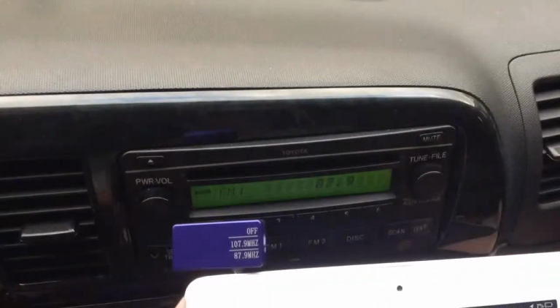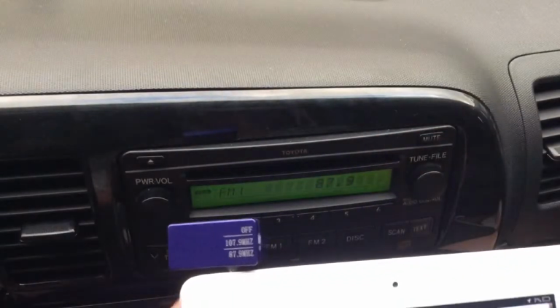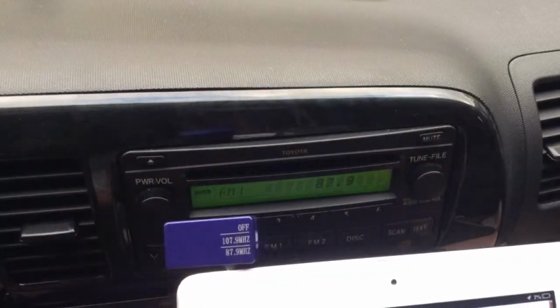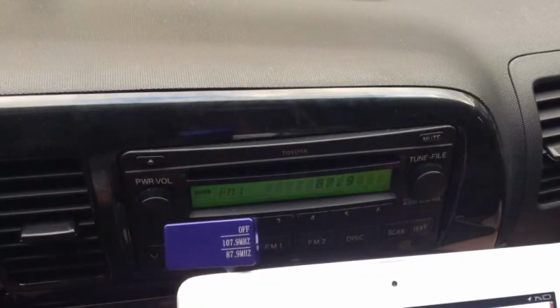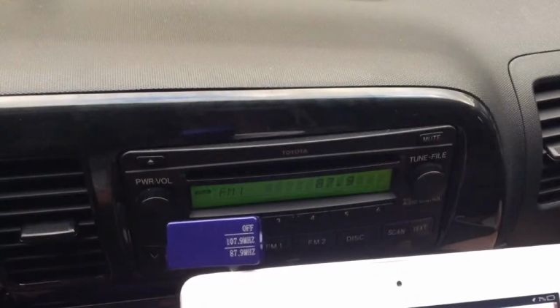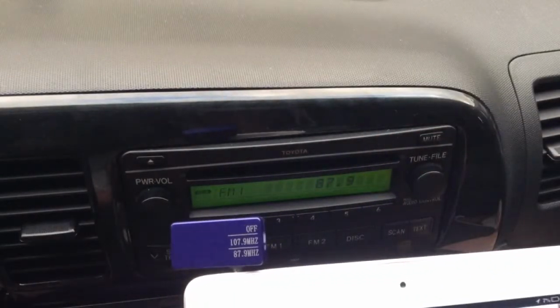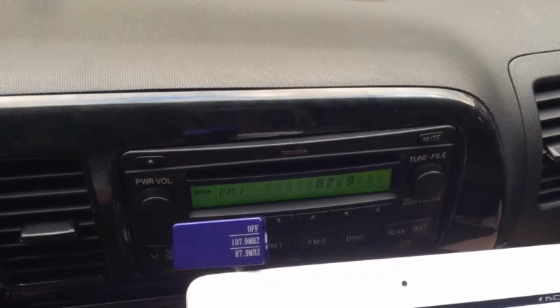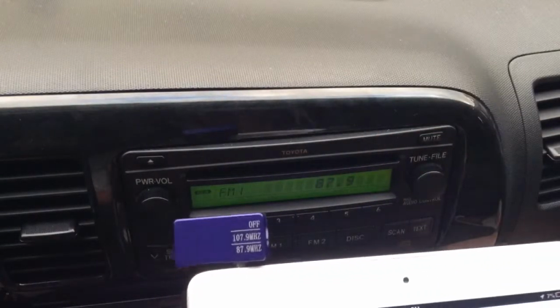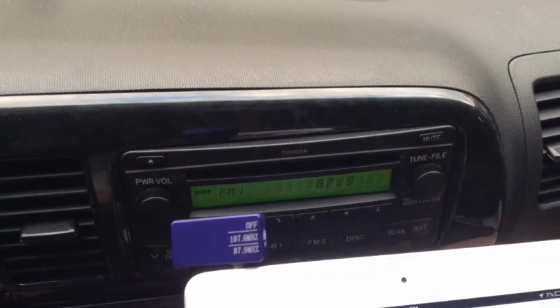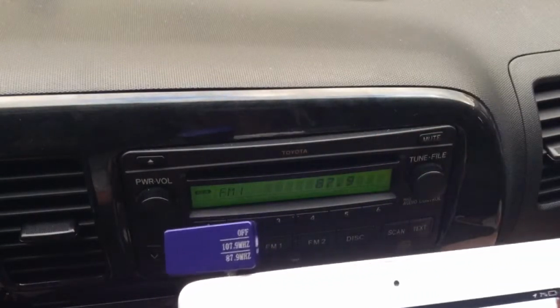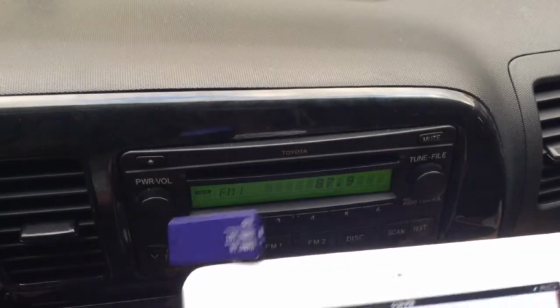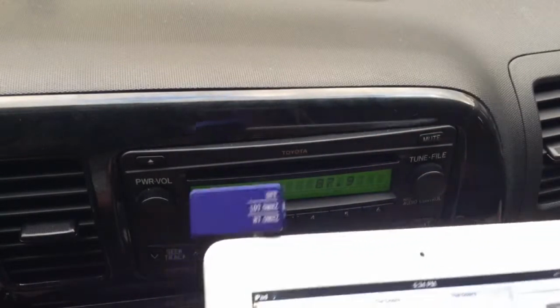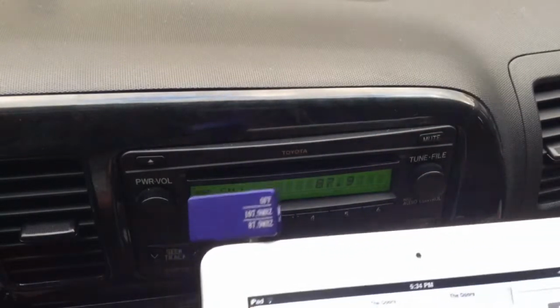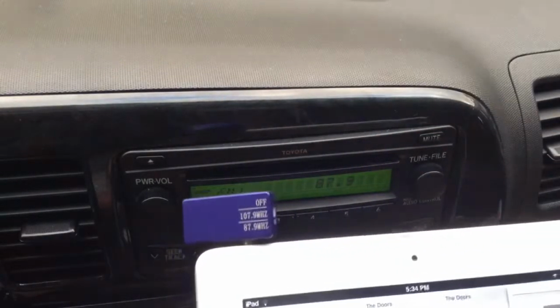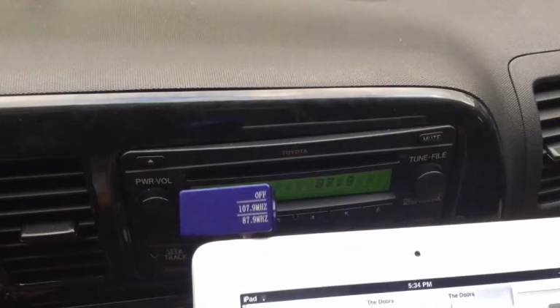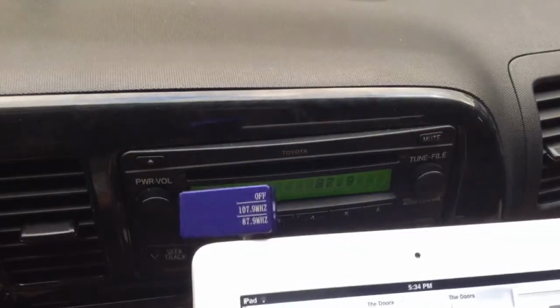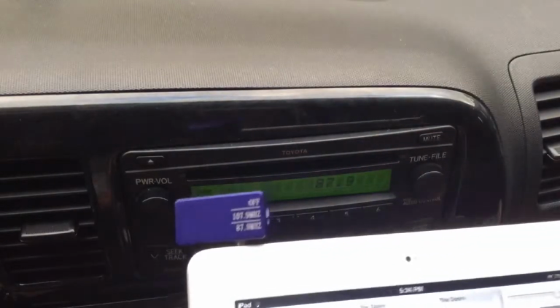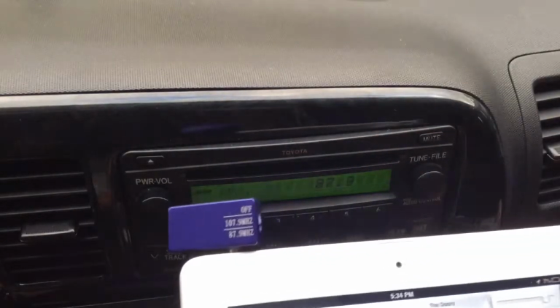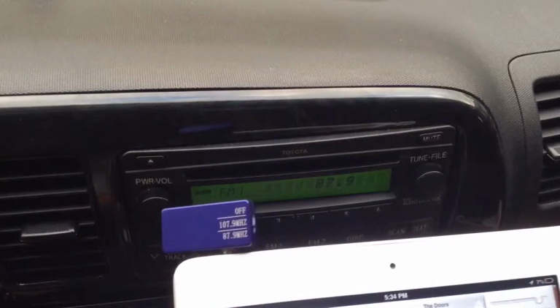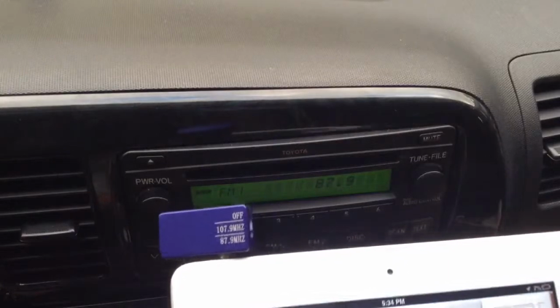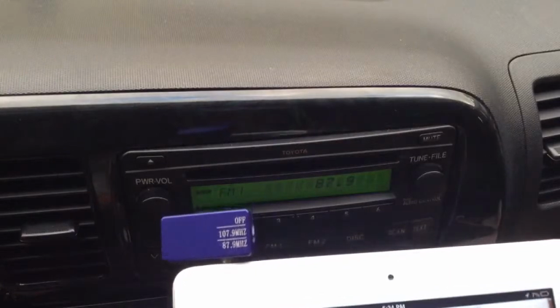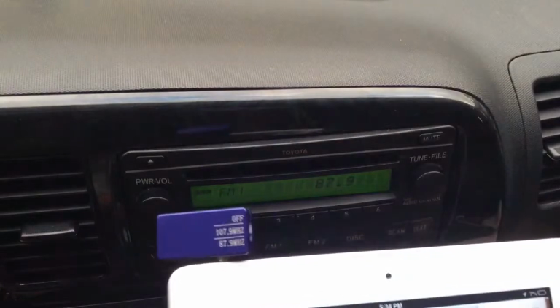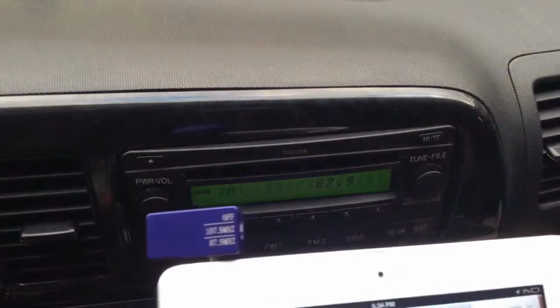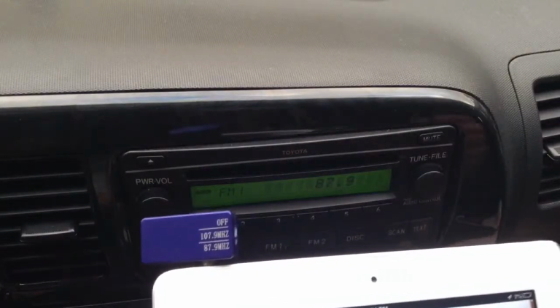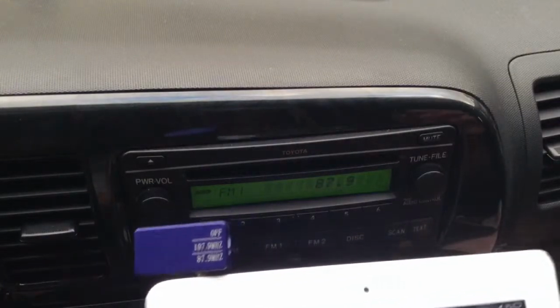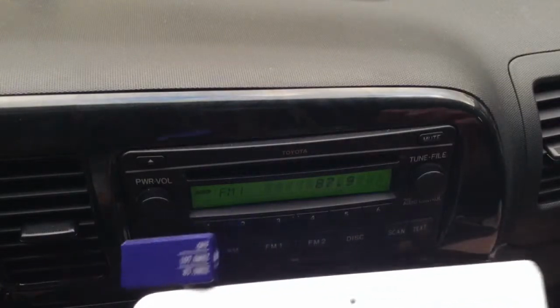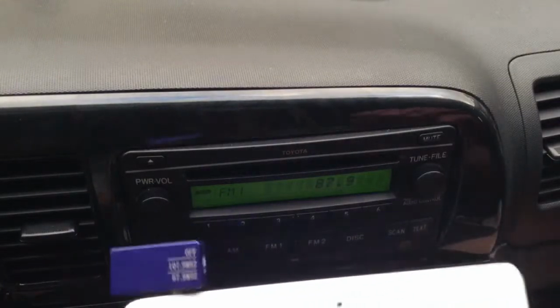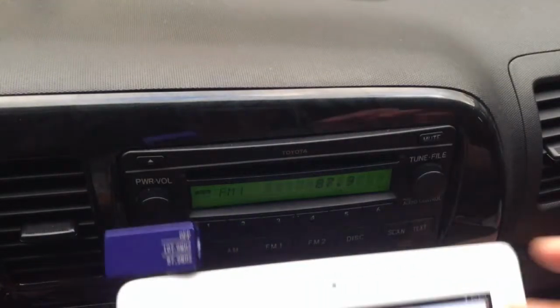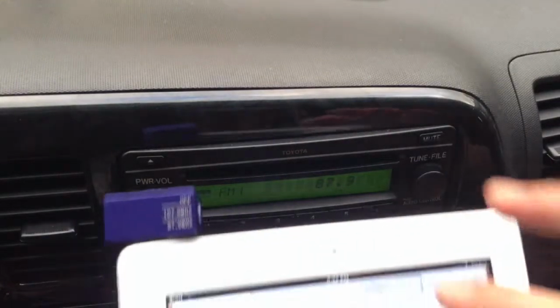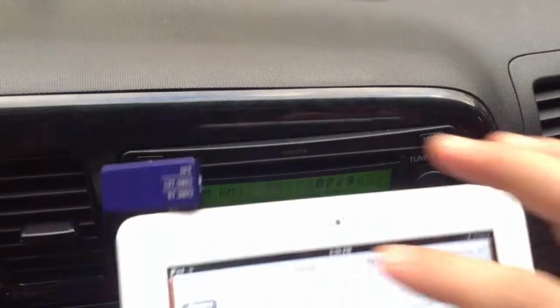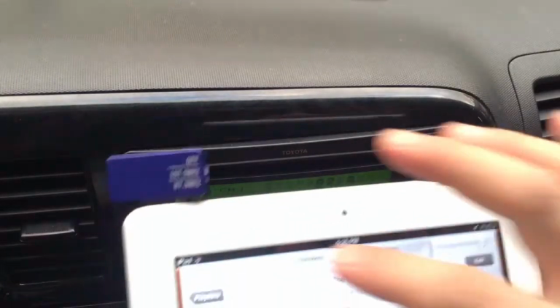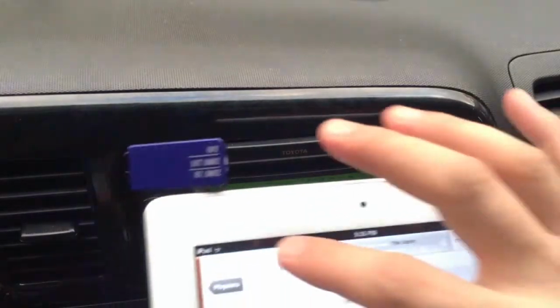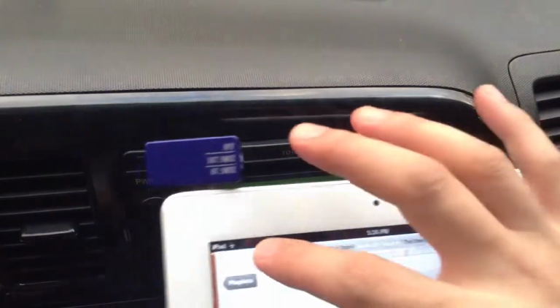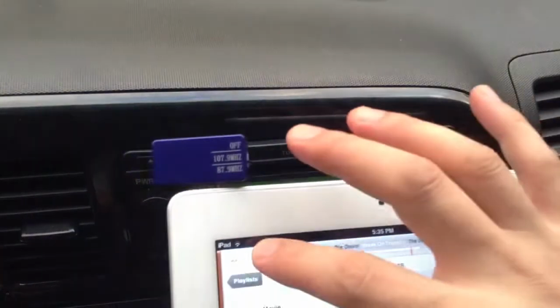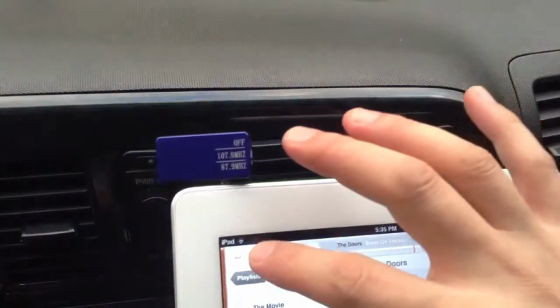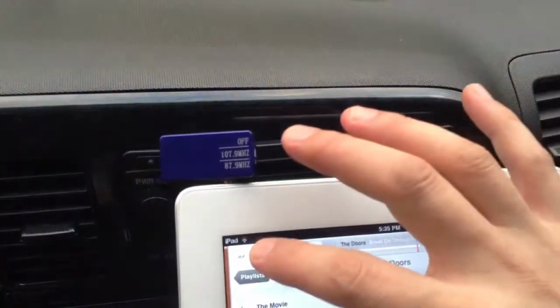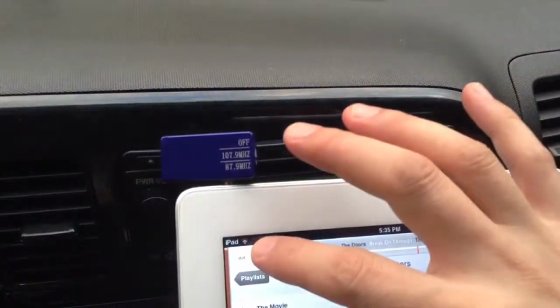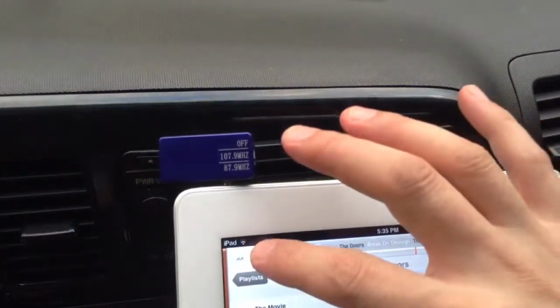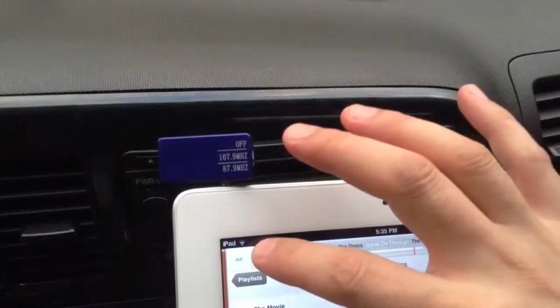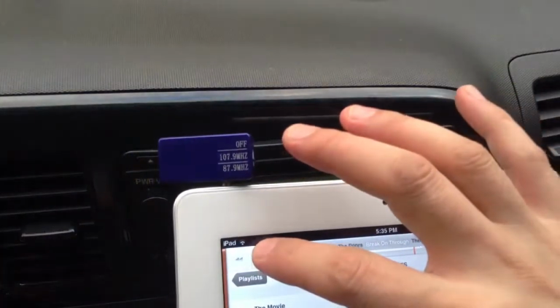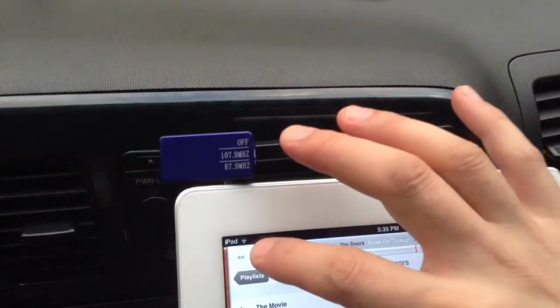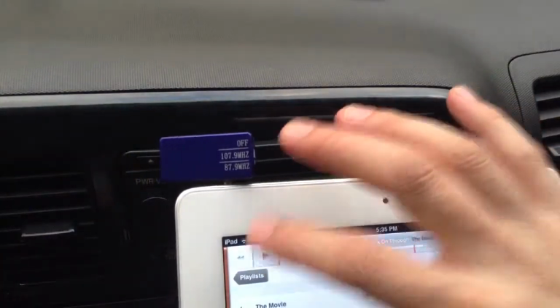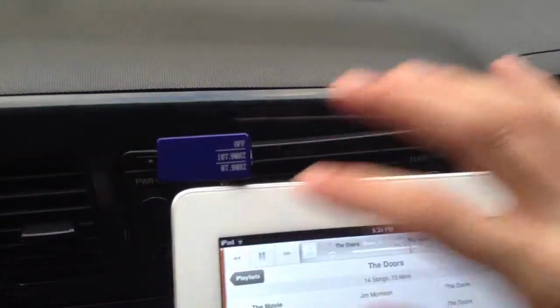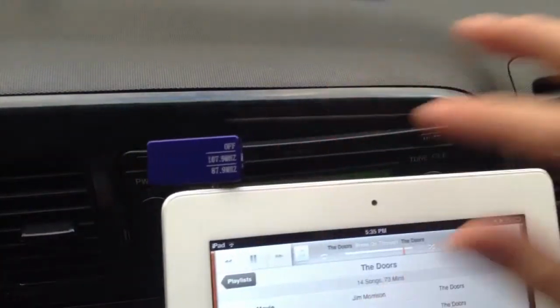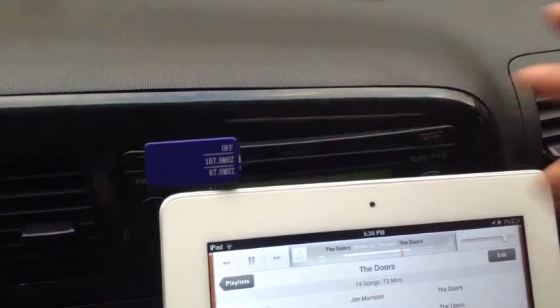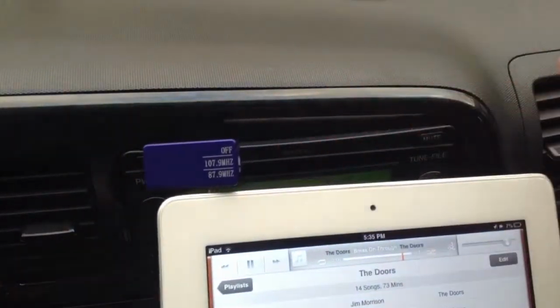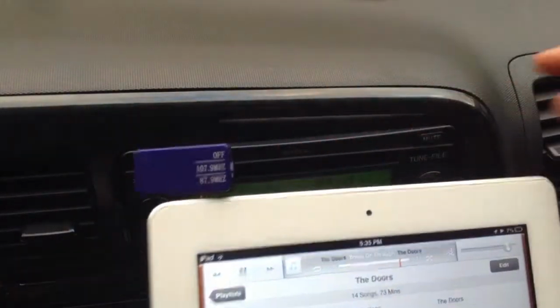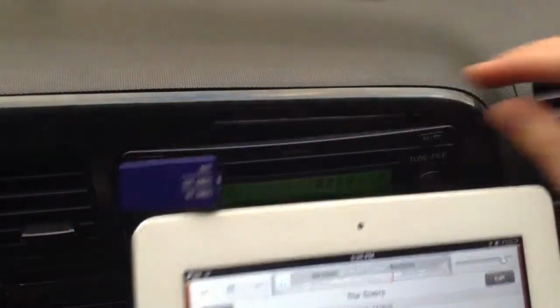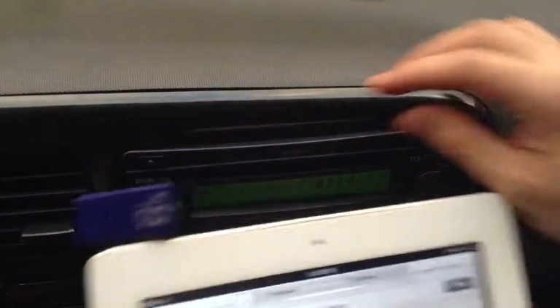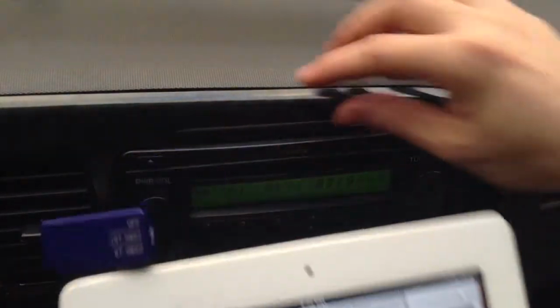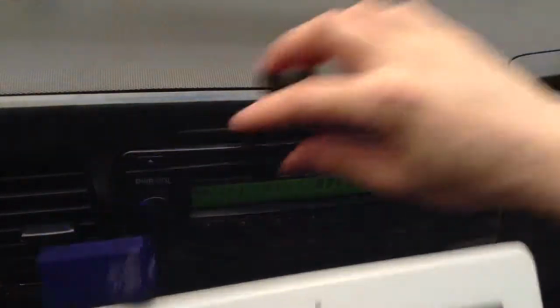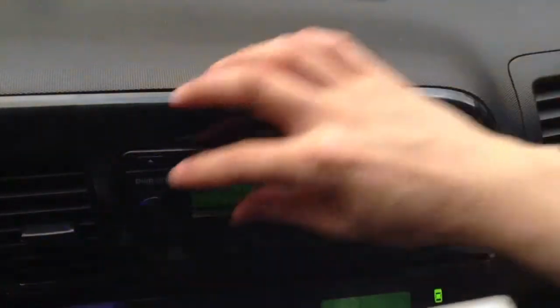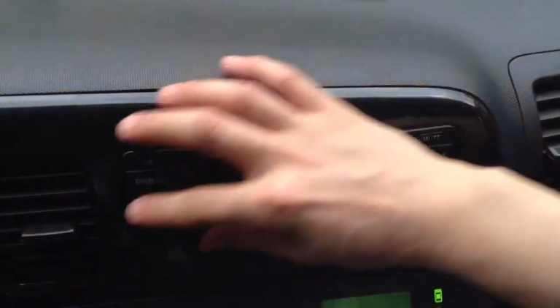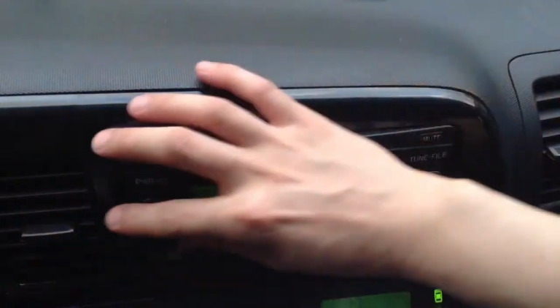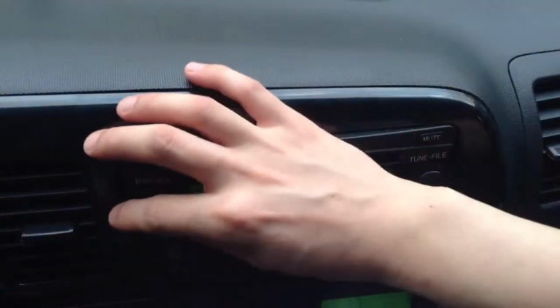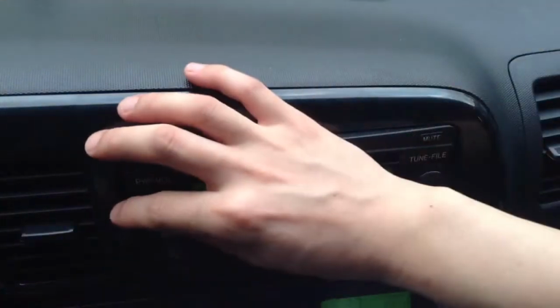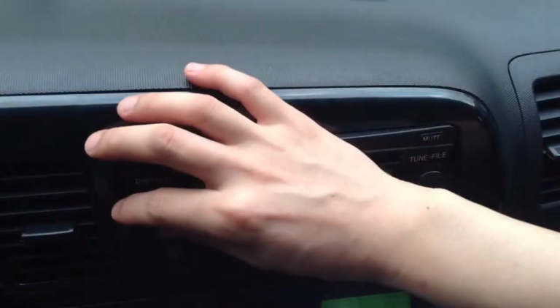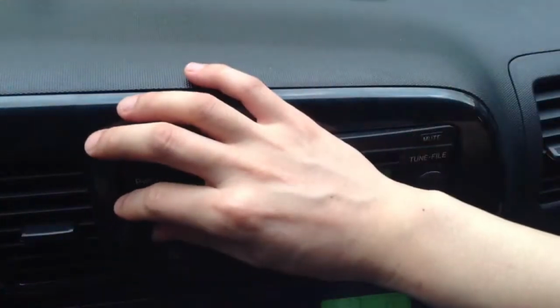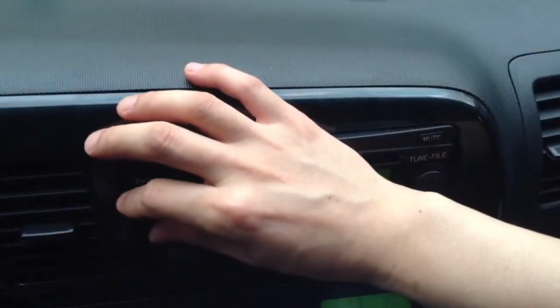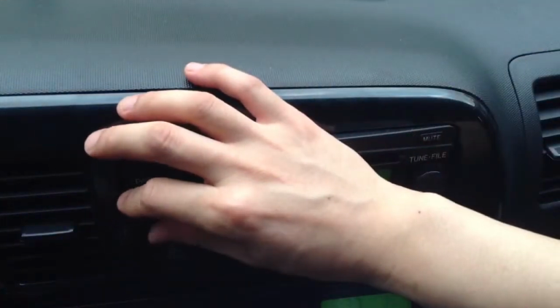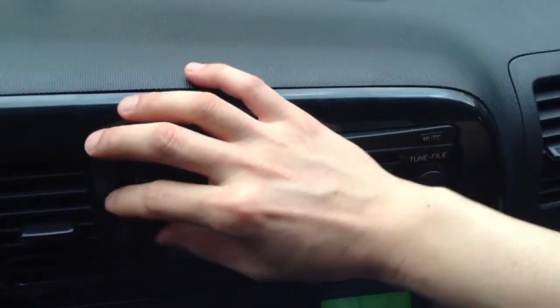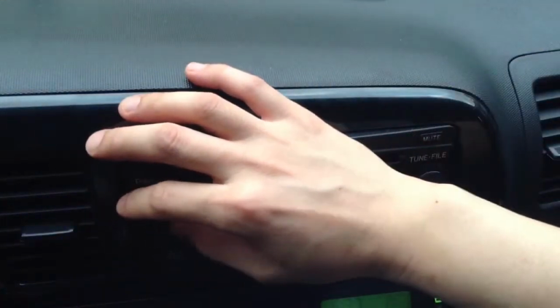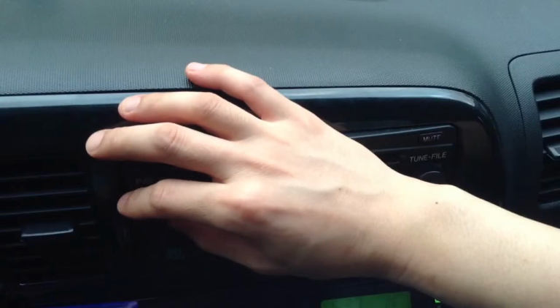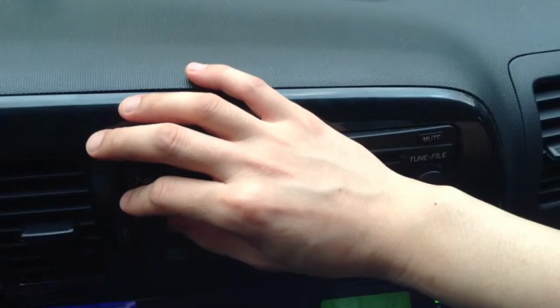Notice that the hissing and the noise goes away, and then we'll just simply hit play.